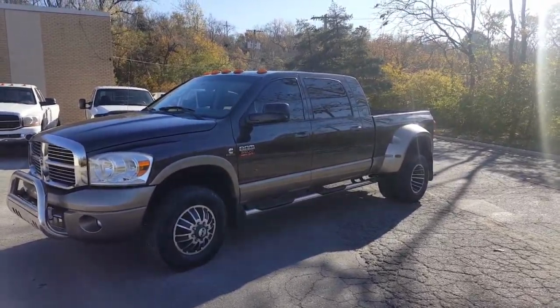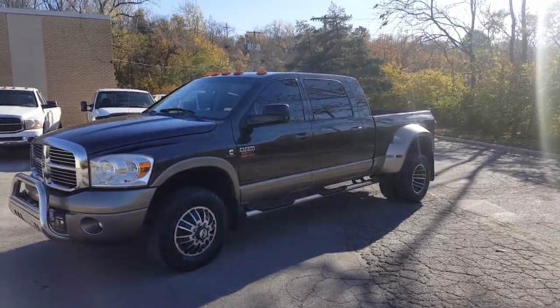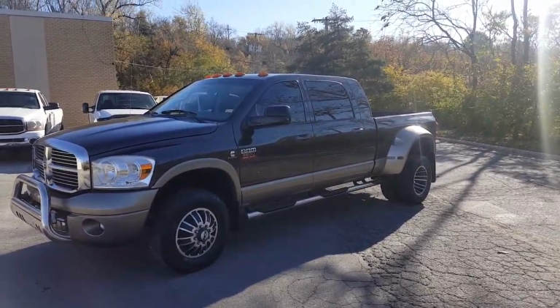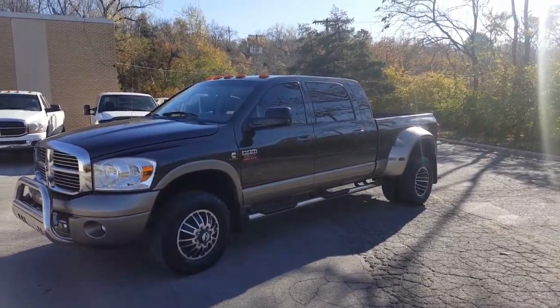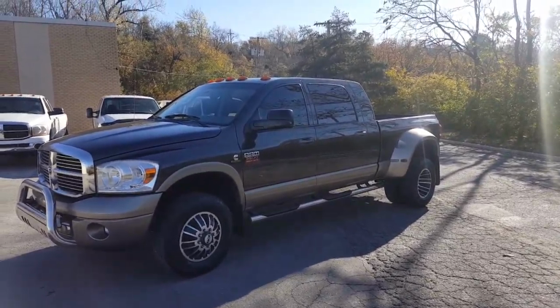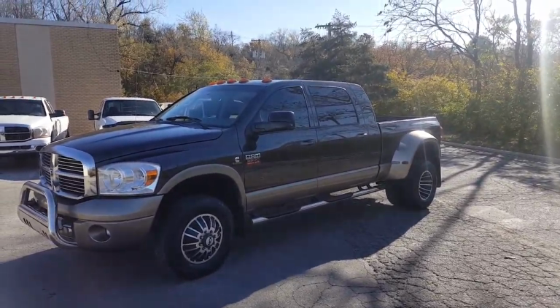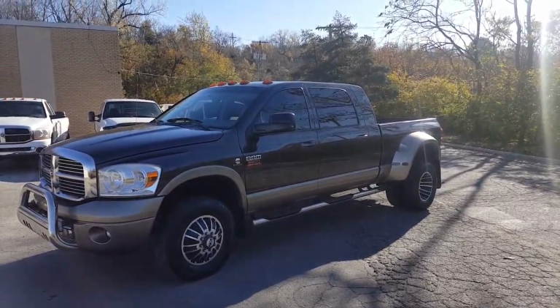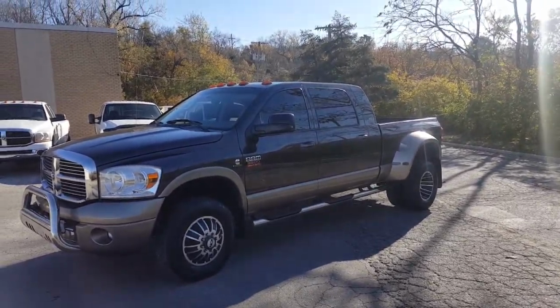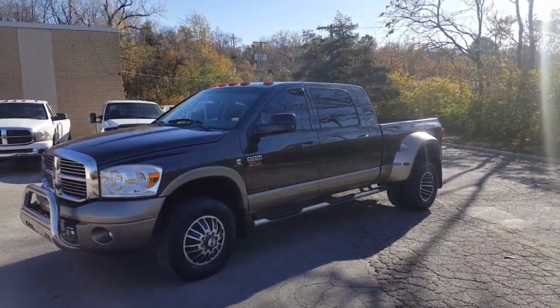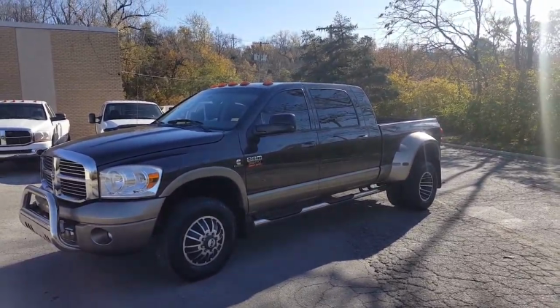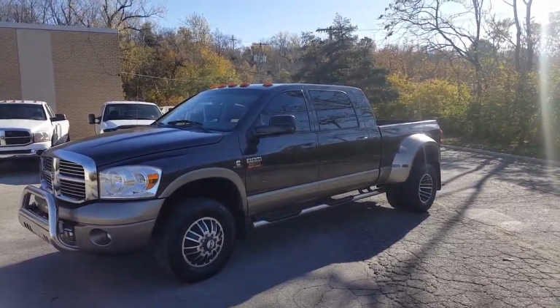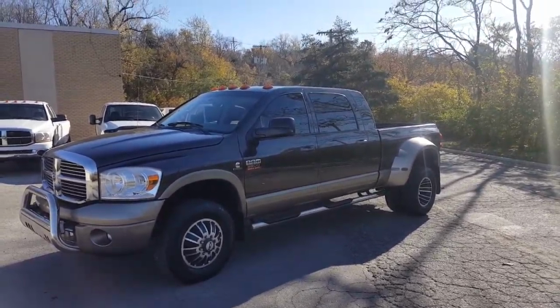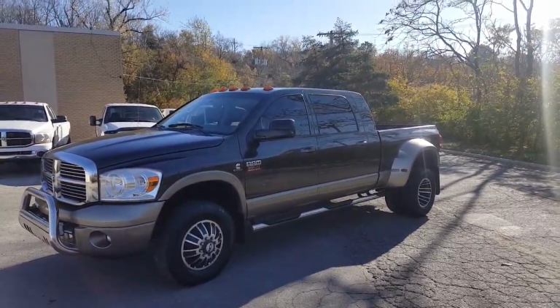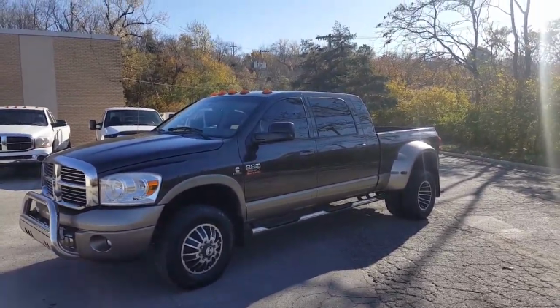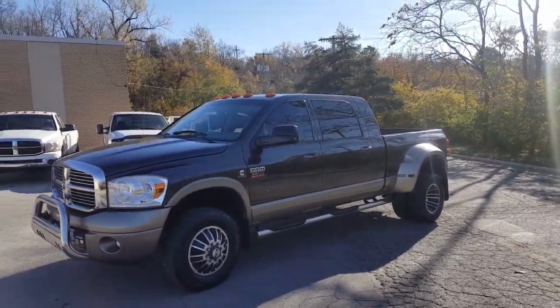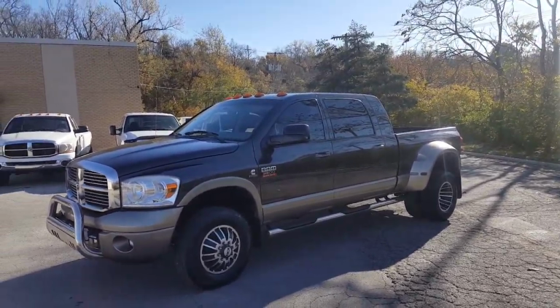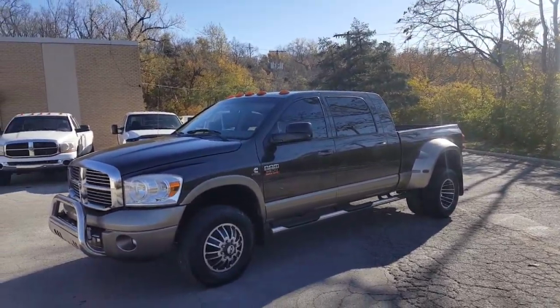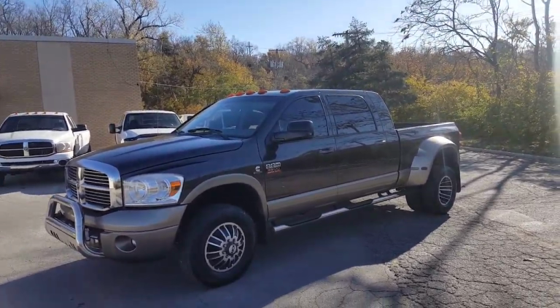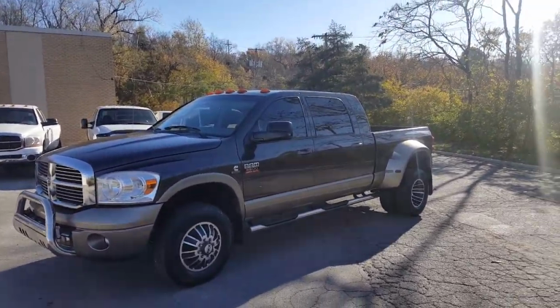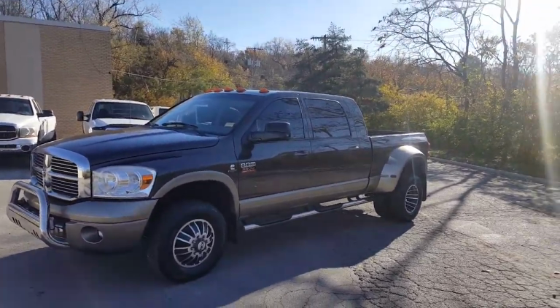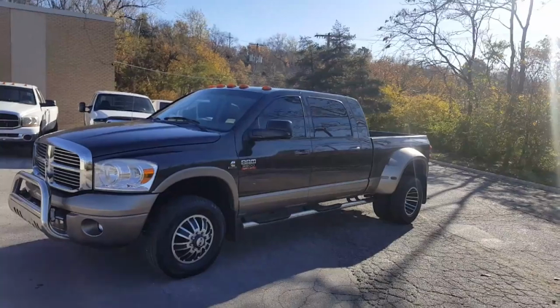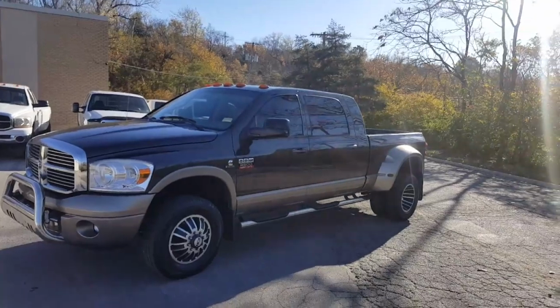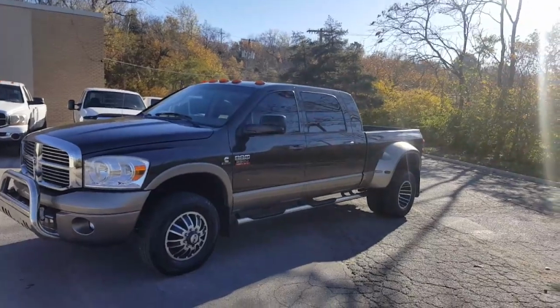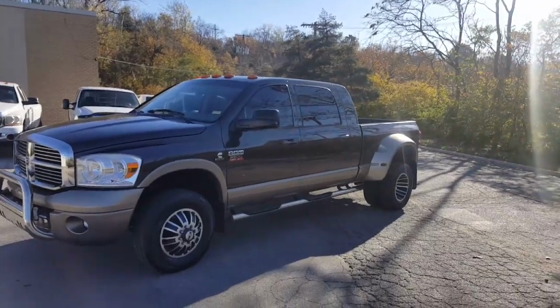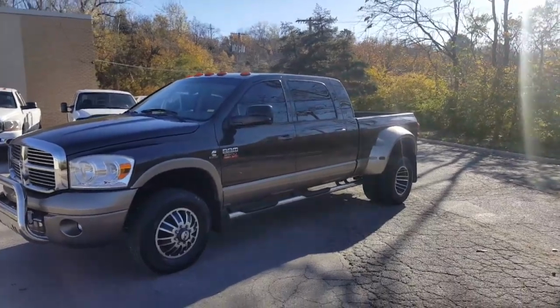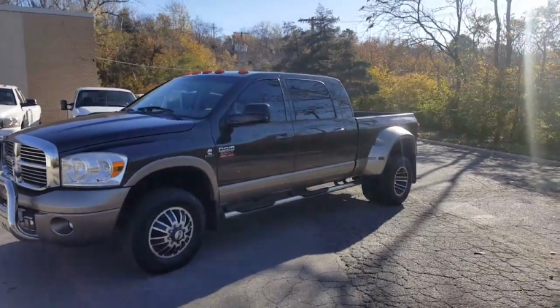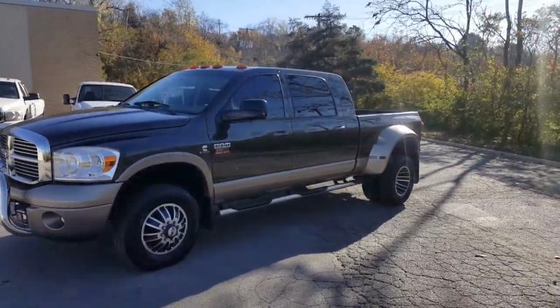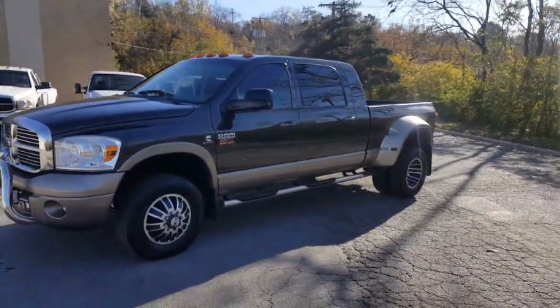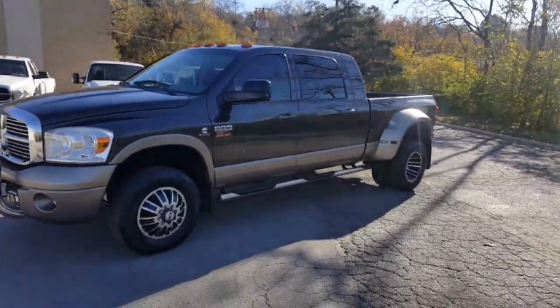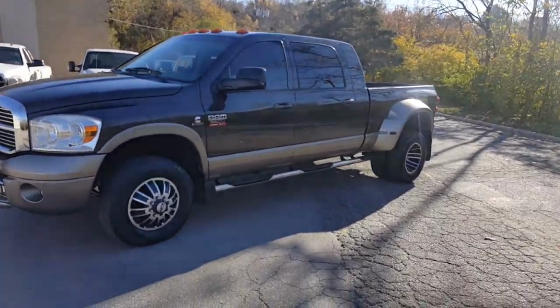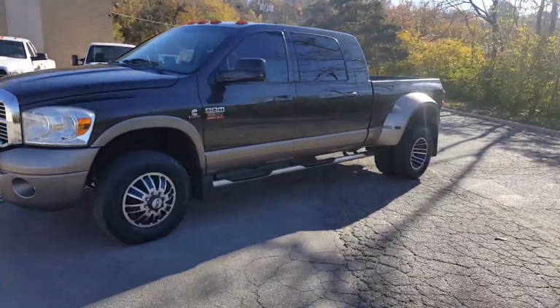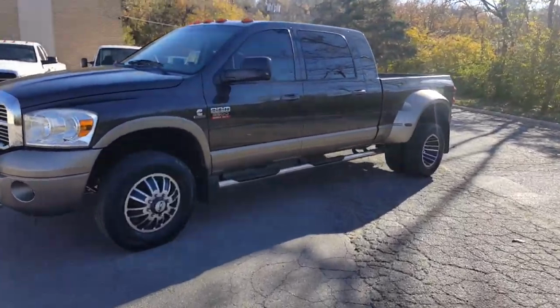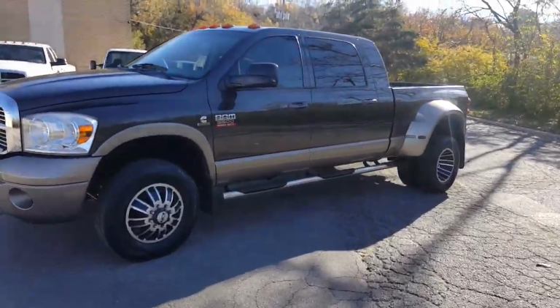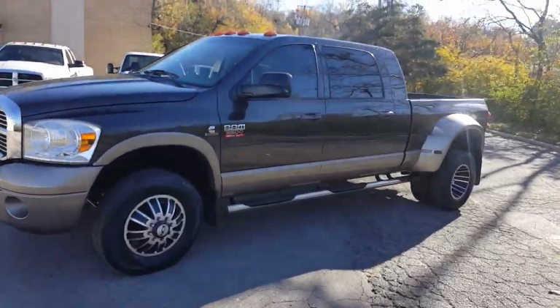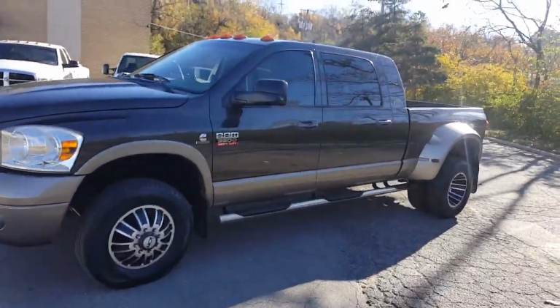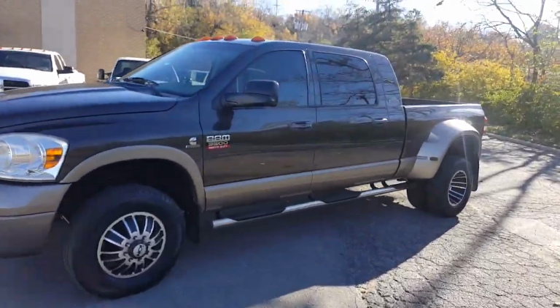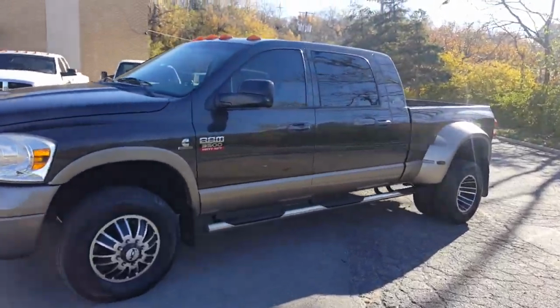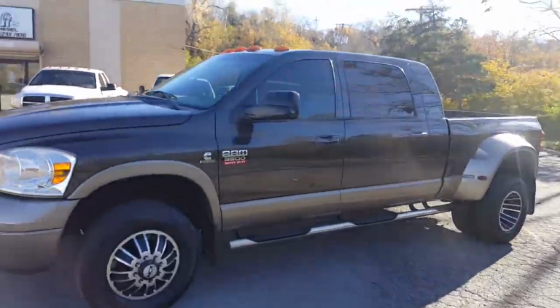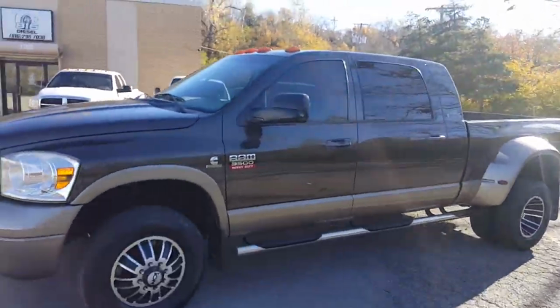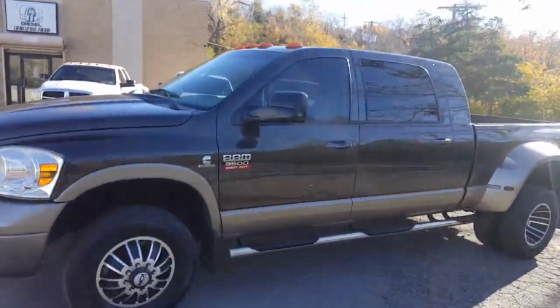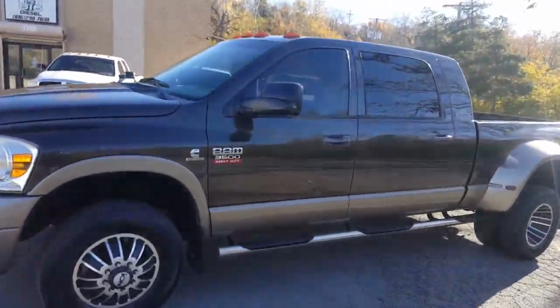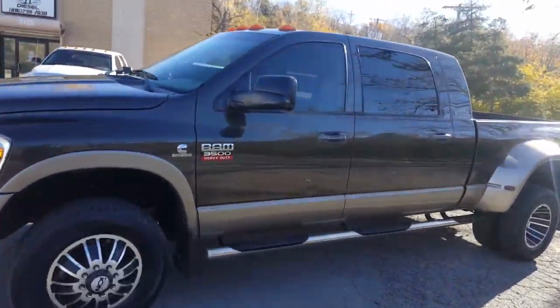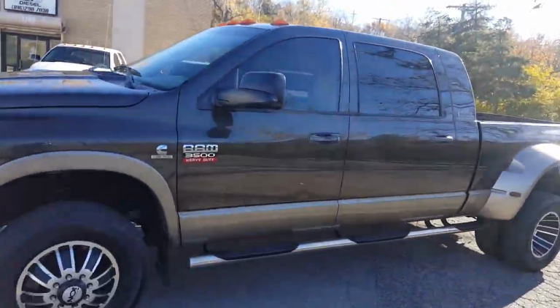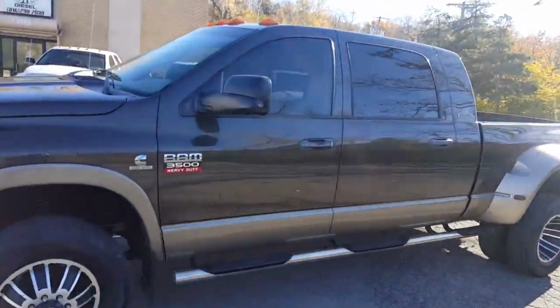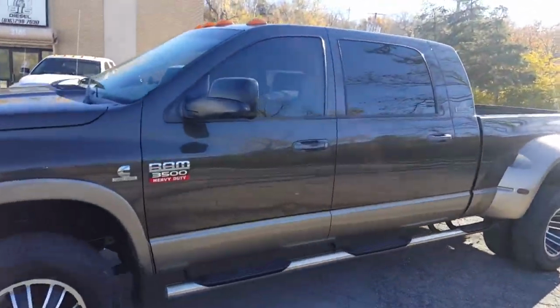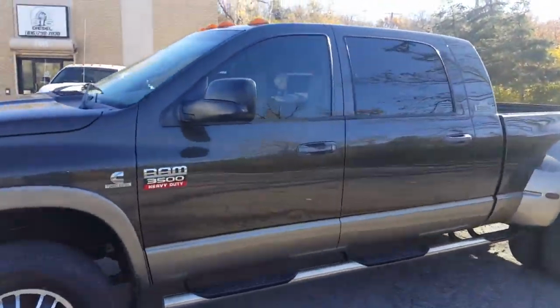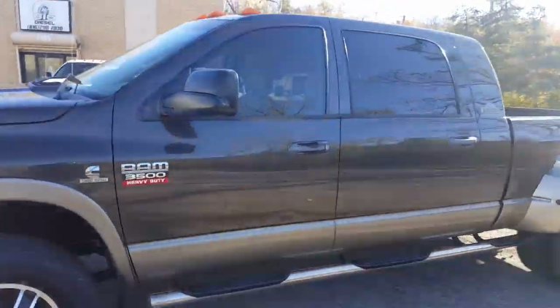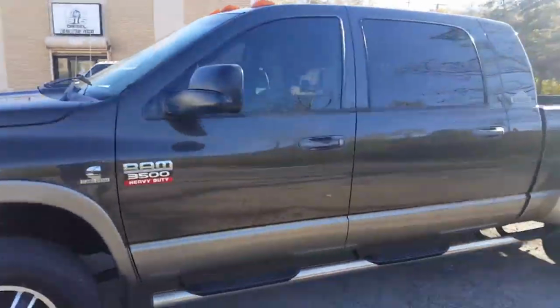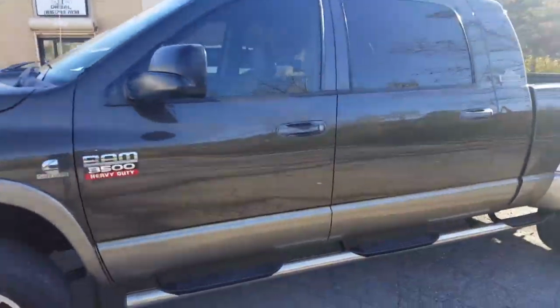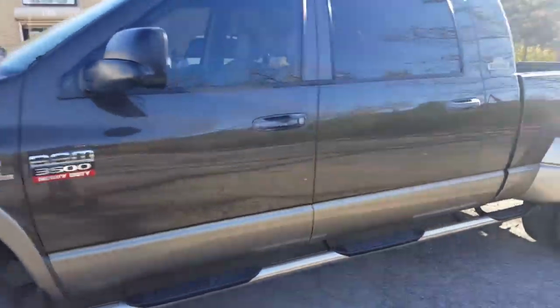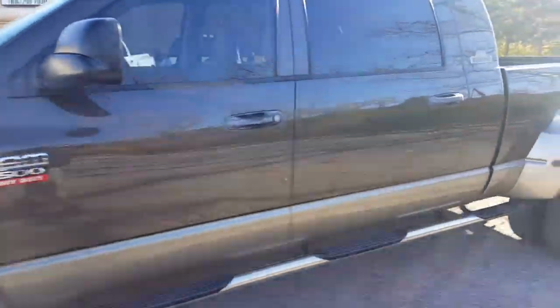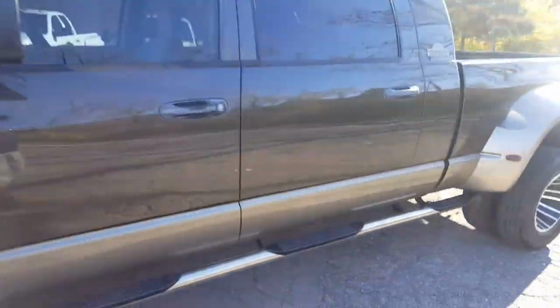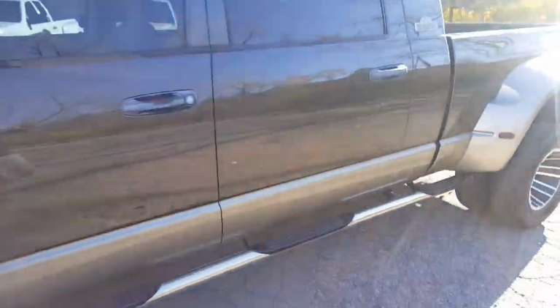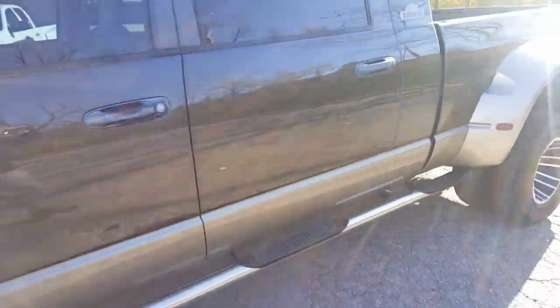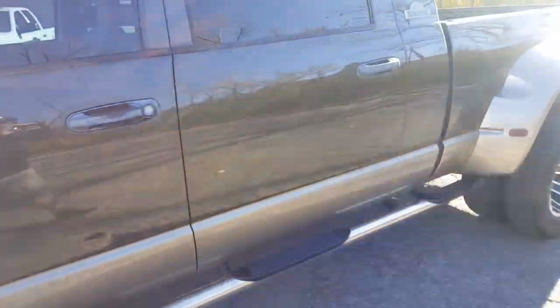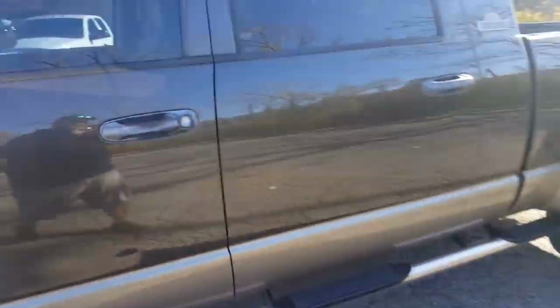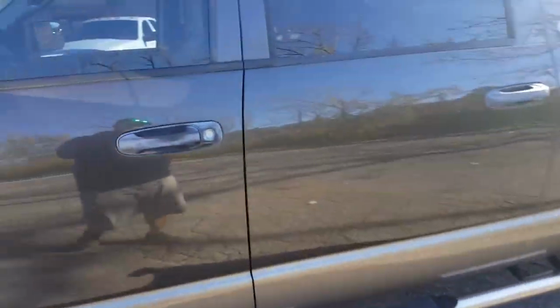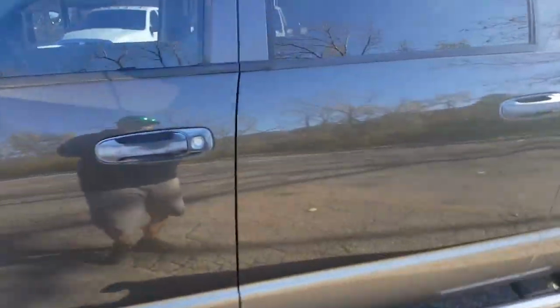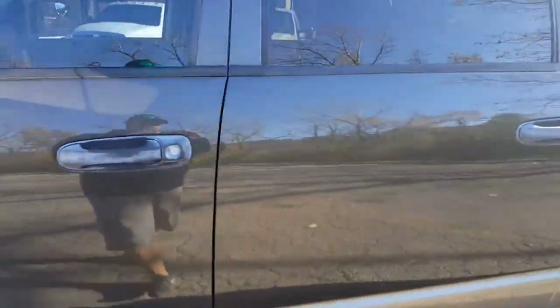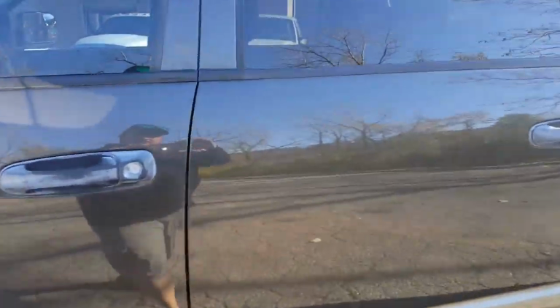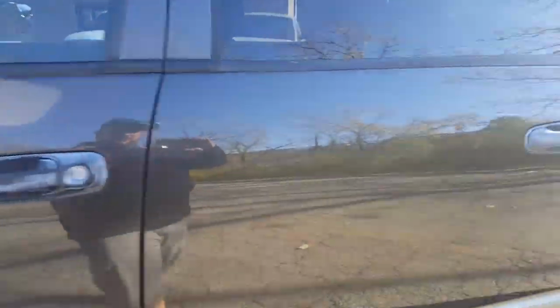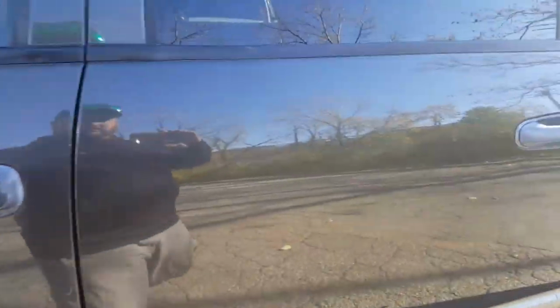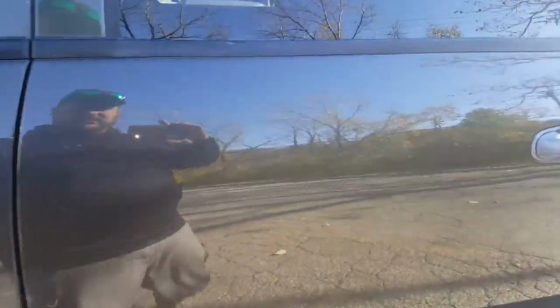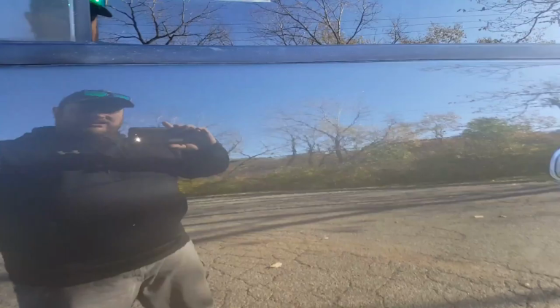We're going to do a cold start this morning. It's about 45 degrees out in Kansas City. It has not been started — I just pulled it right here out of the parking lot.